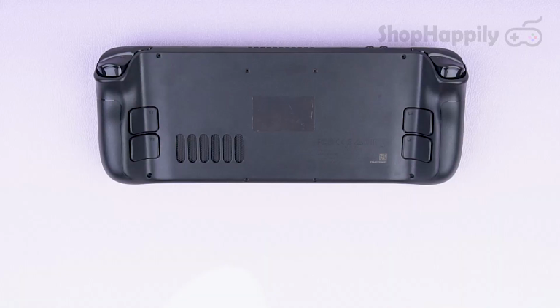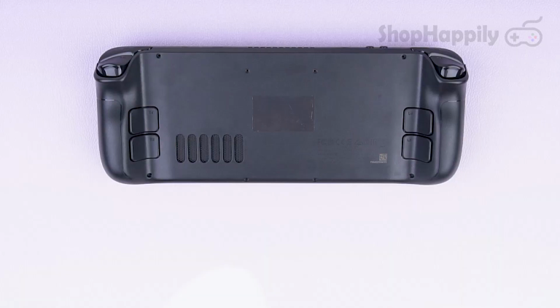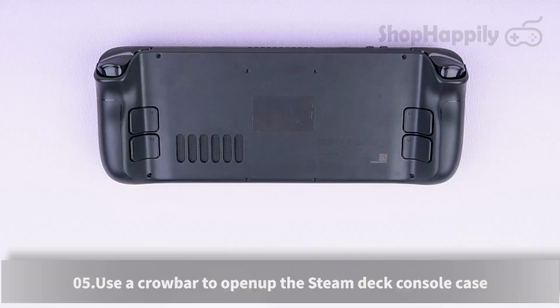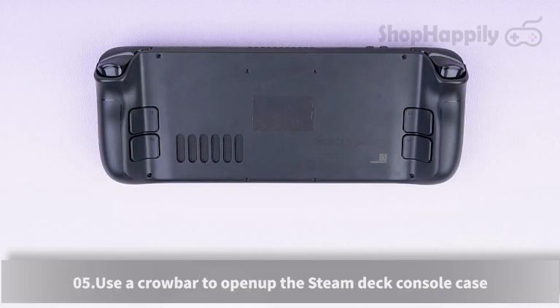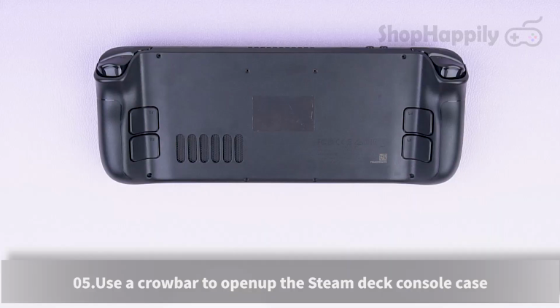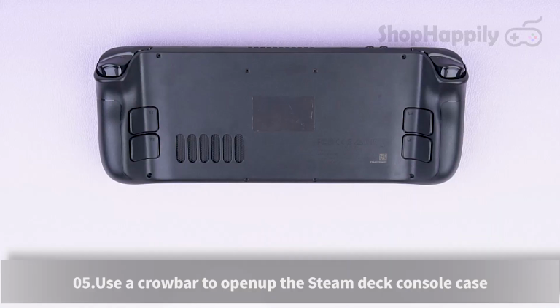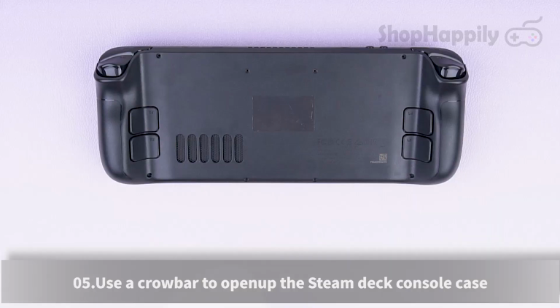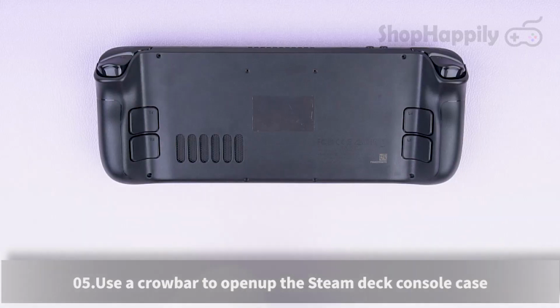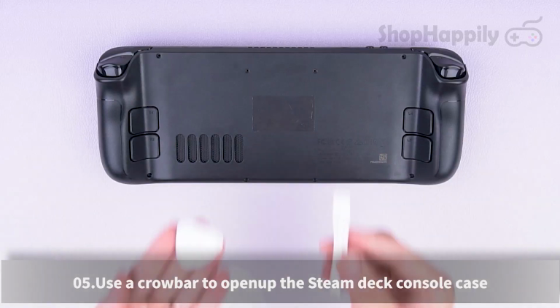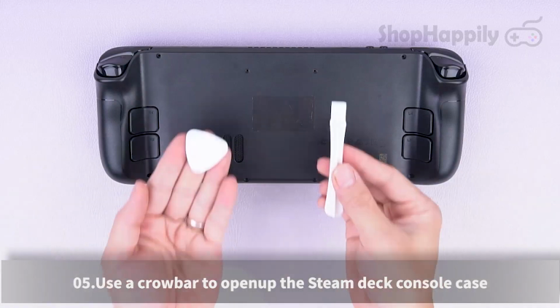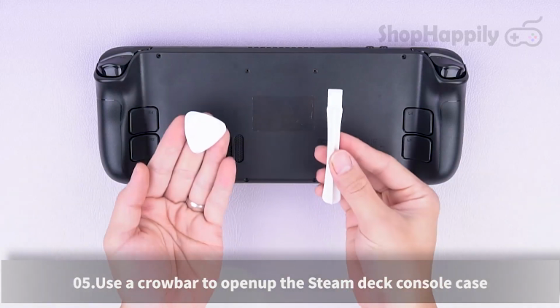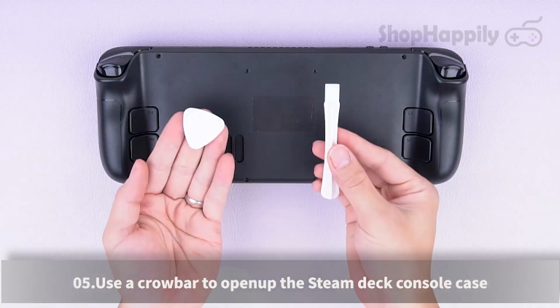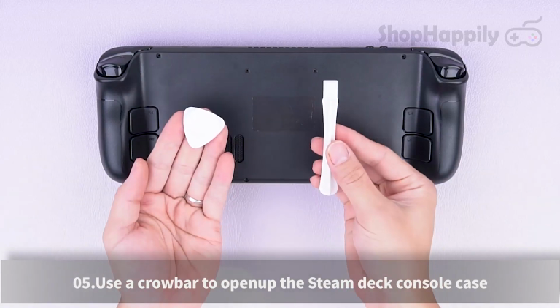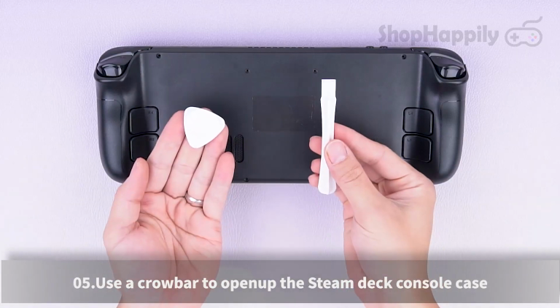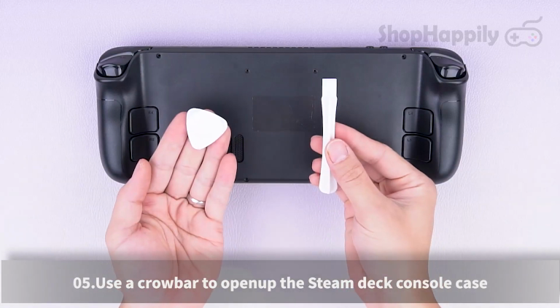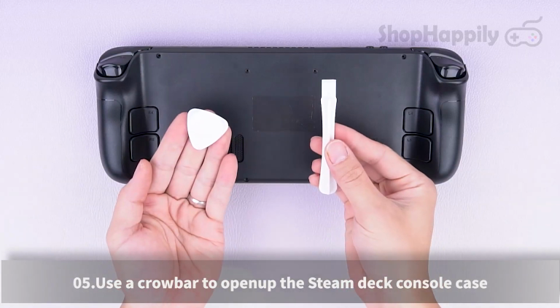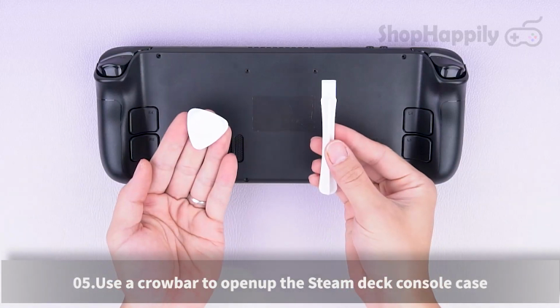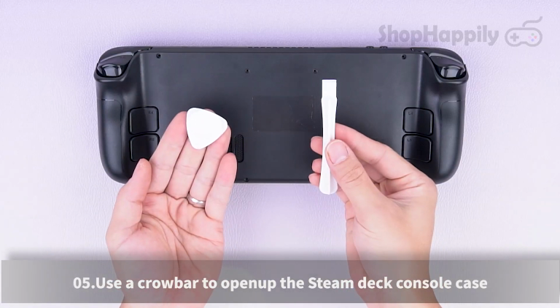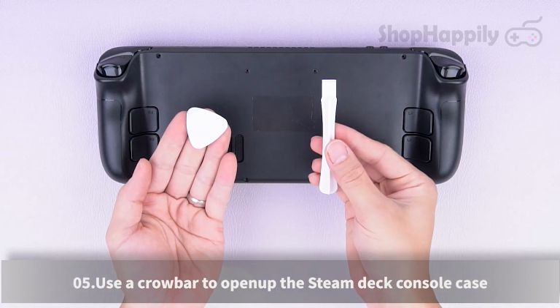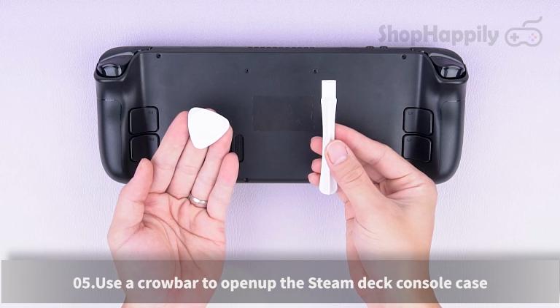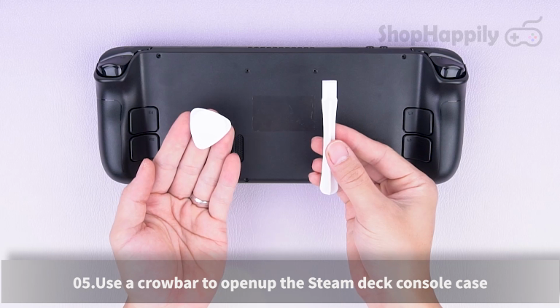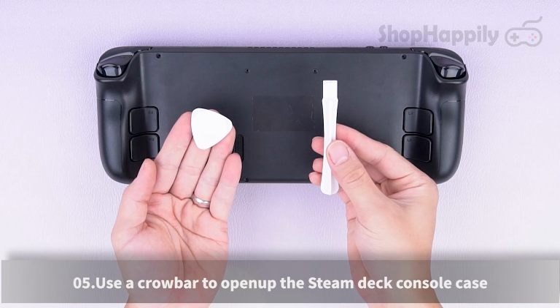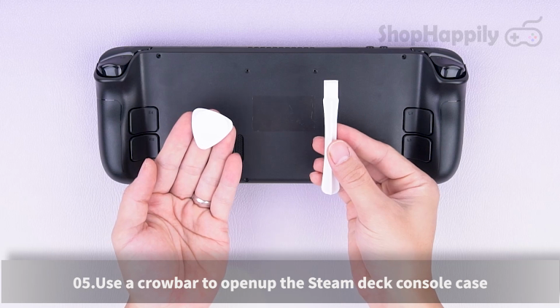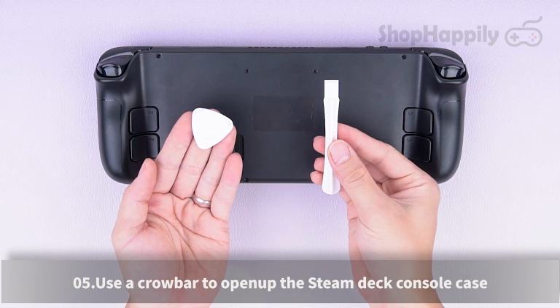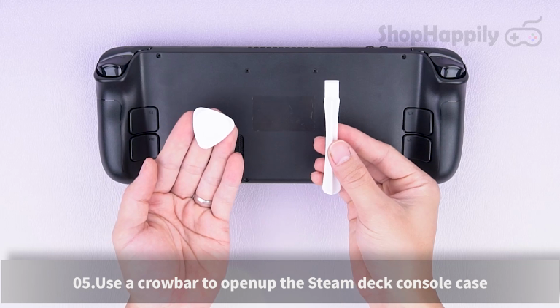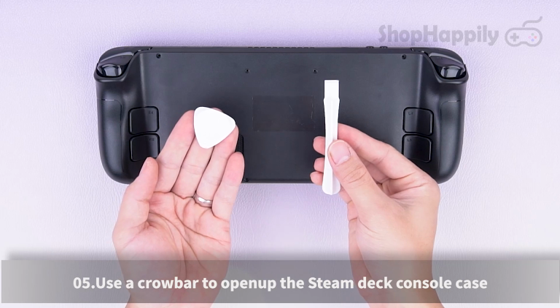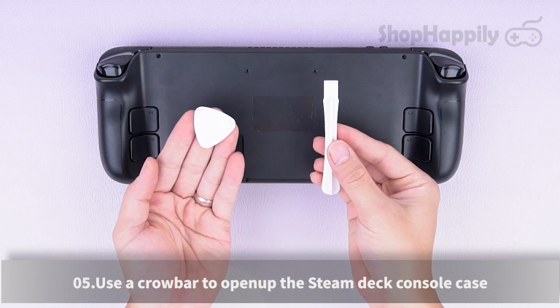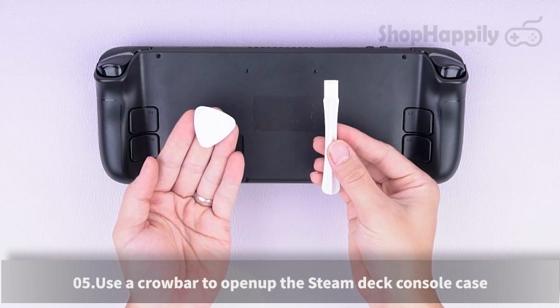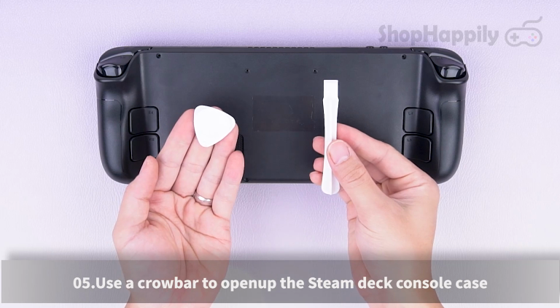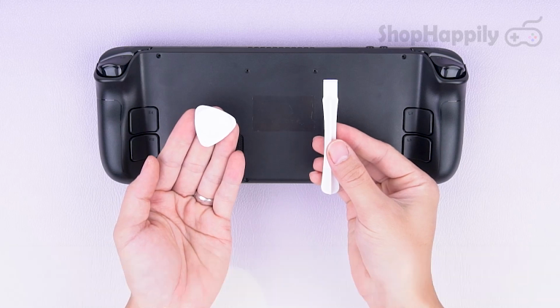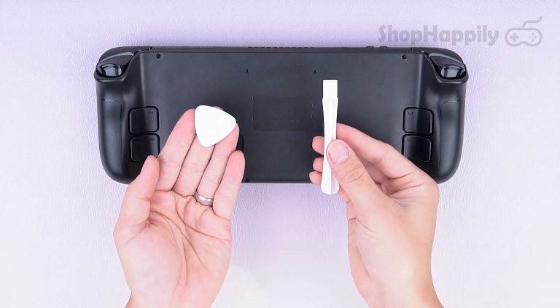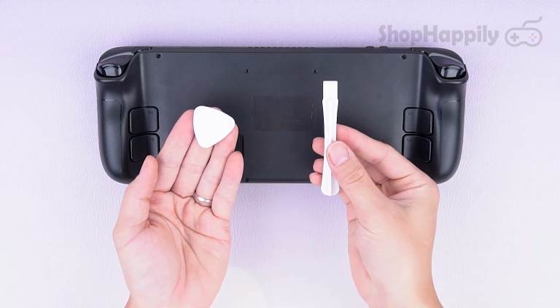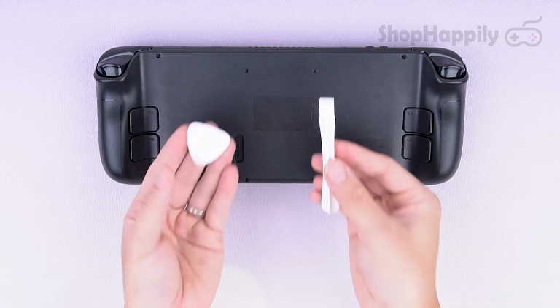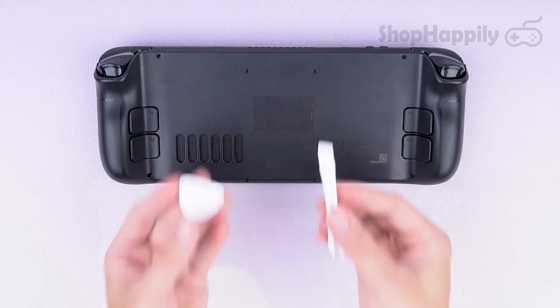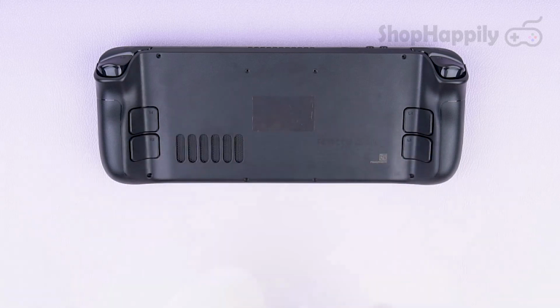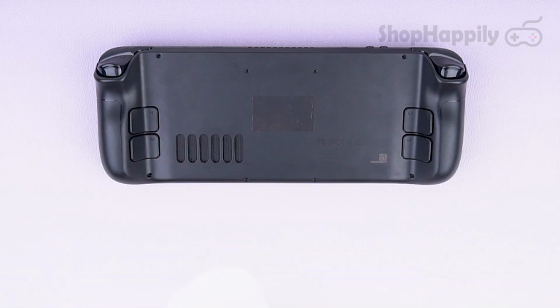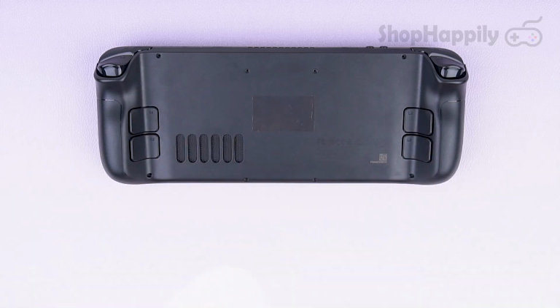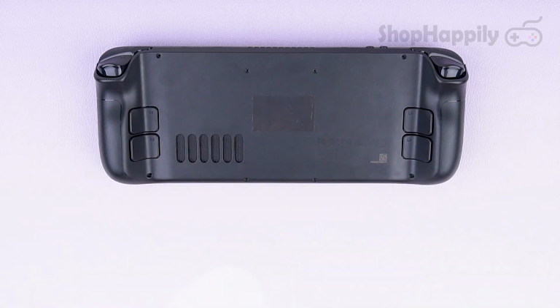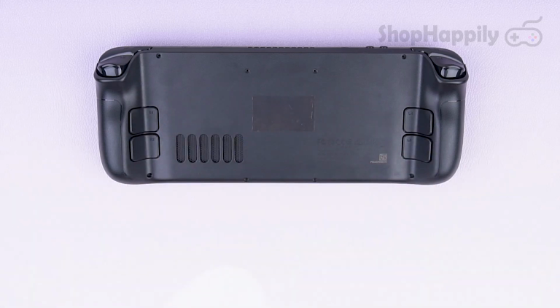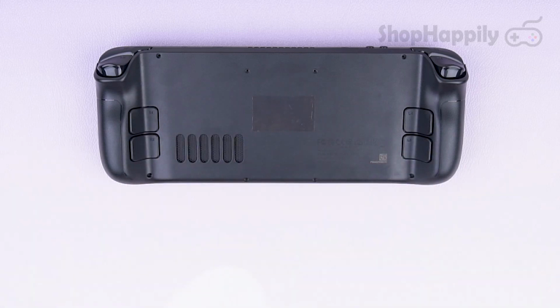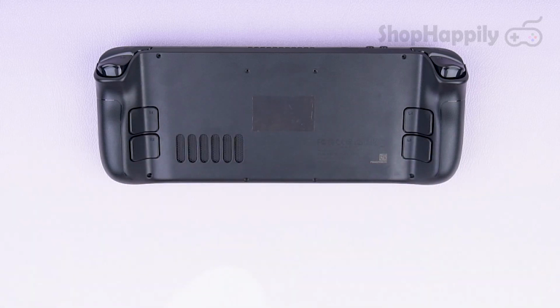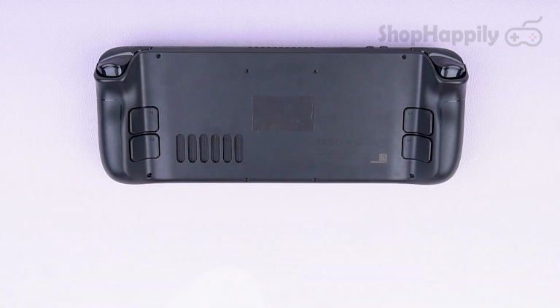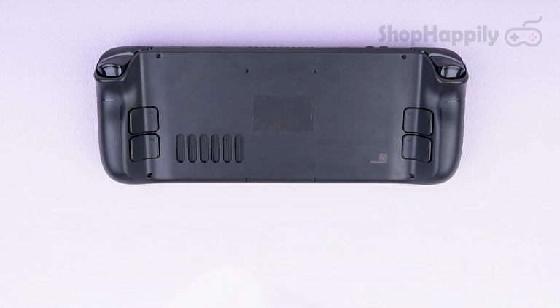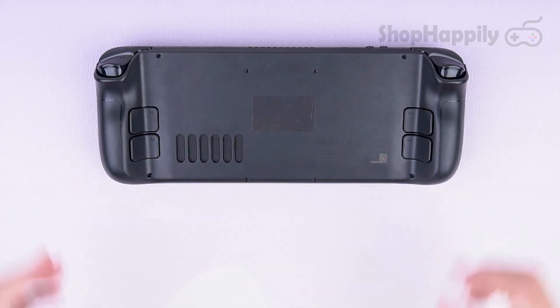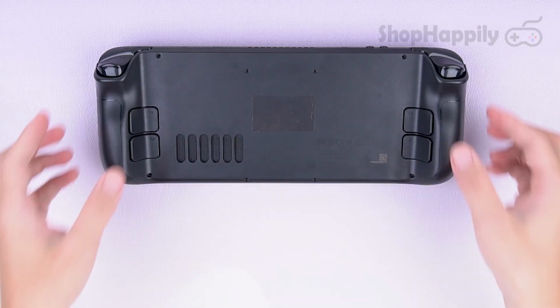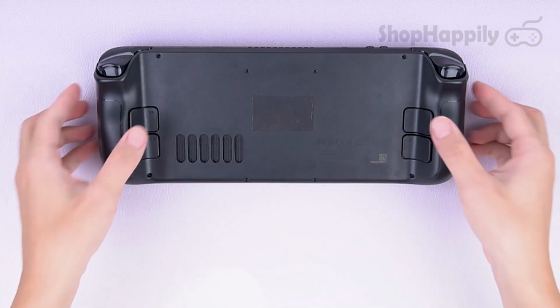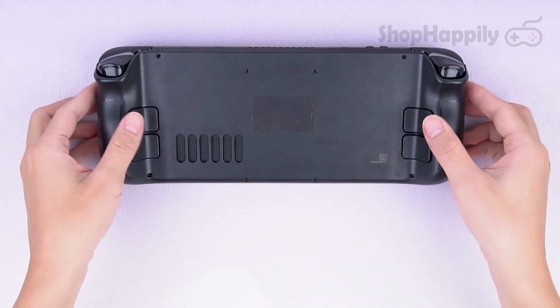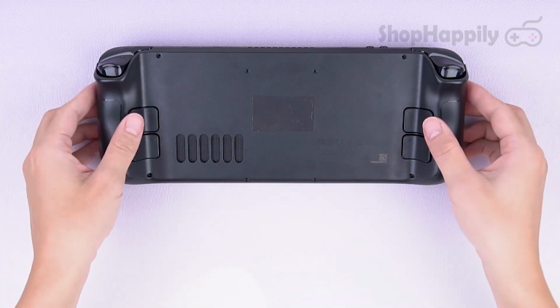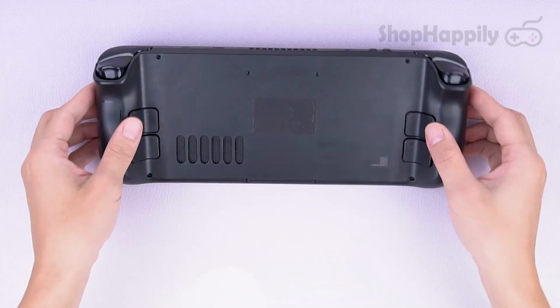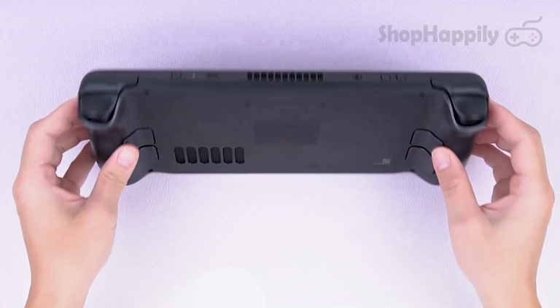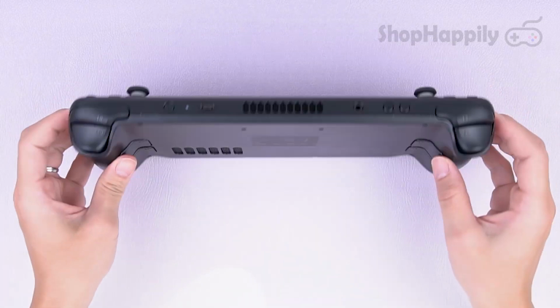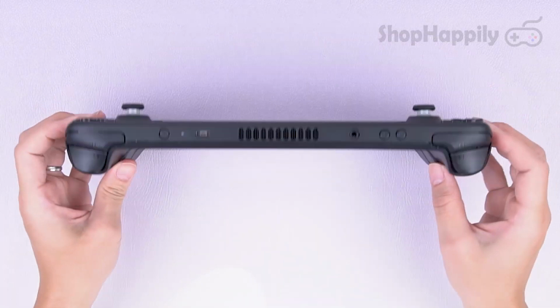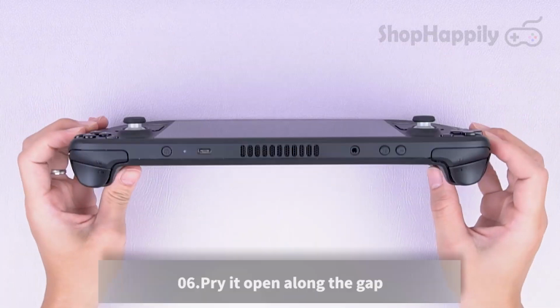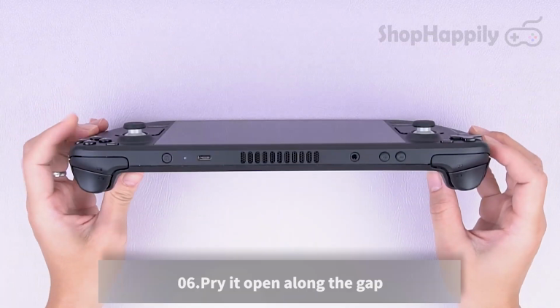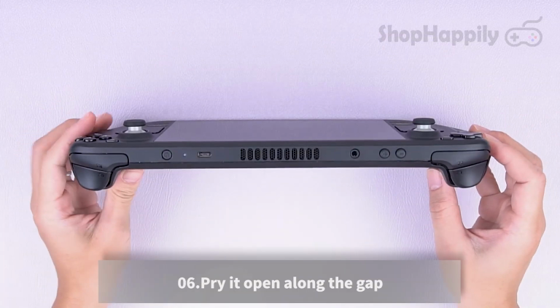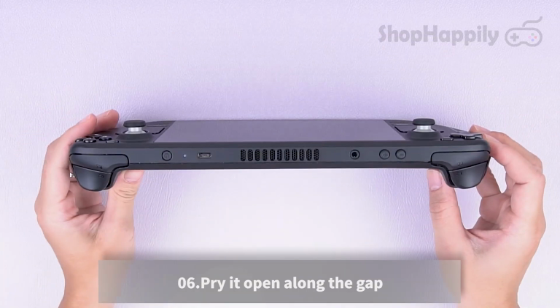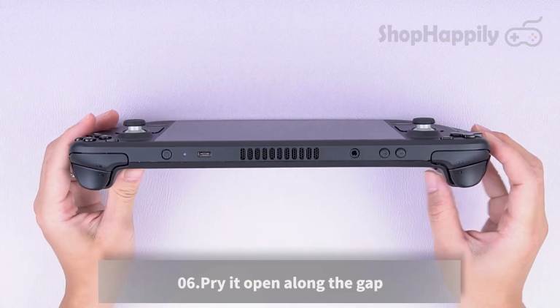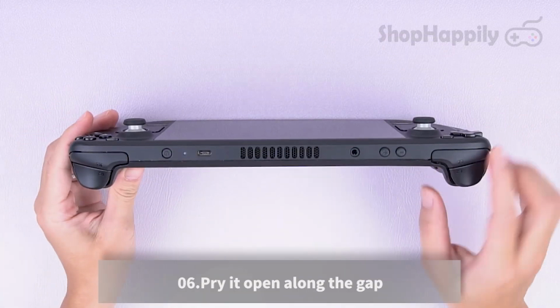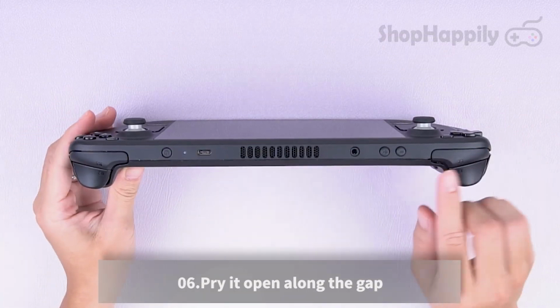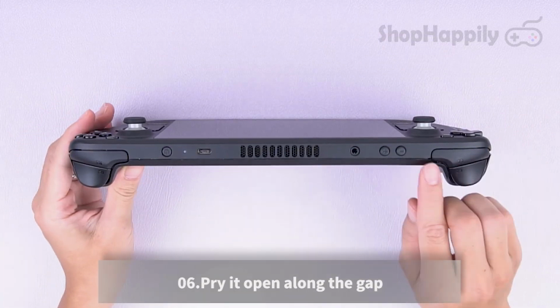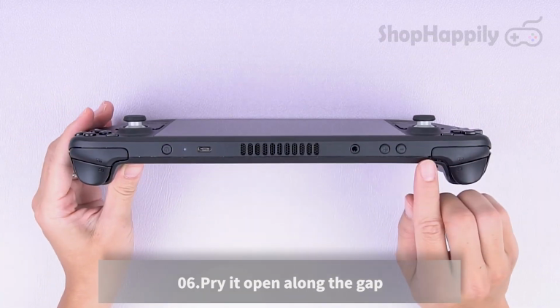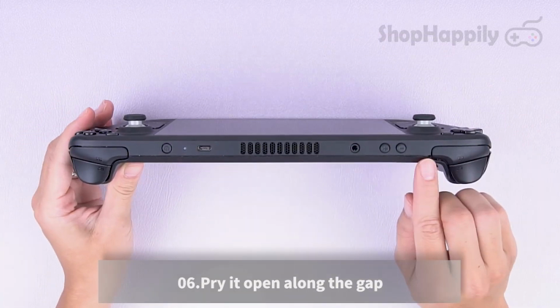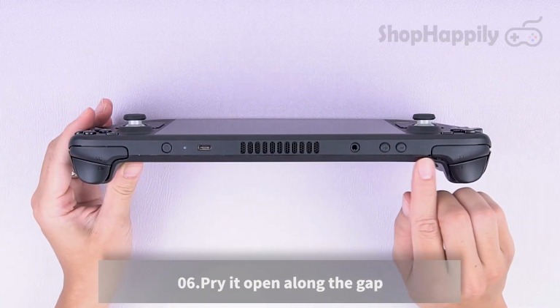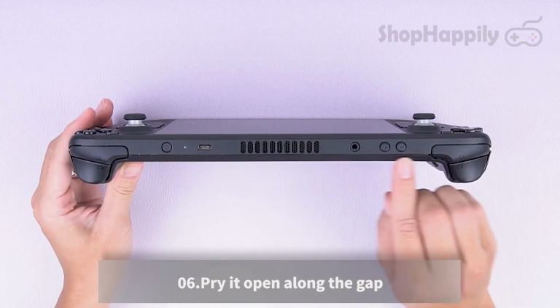Use a crowbar to open up the Steam Deck console case. Pry it open along the gap.